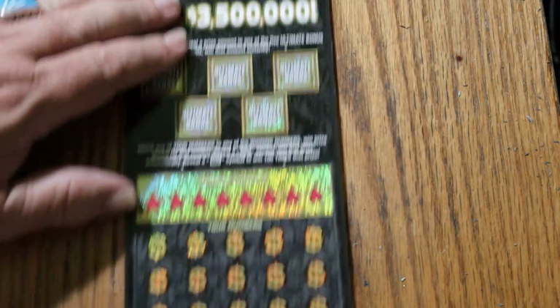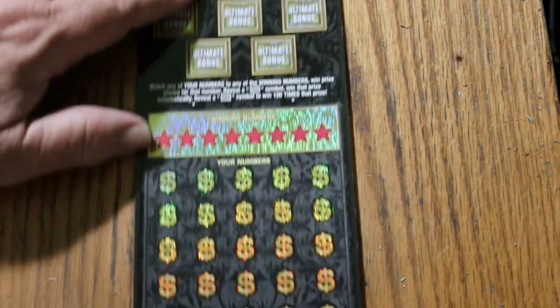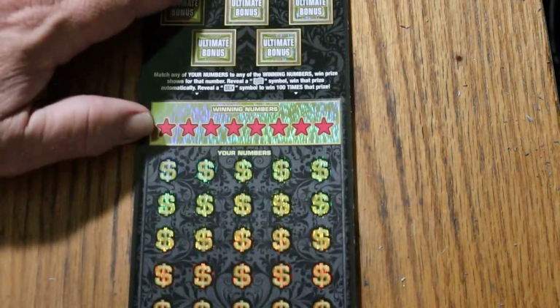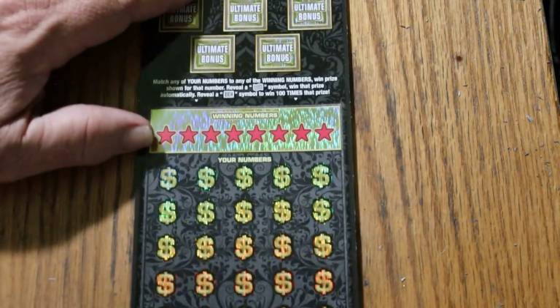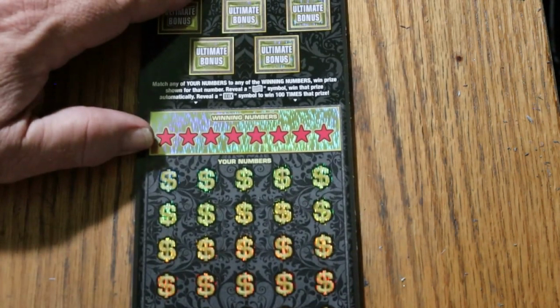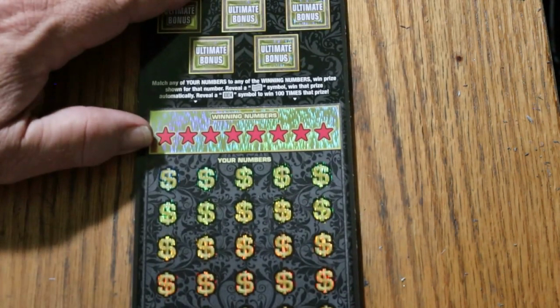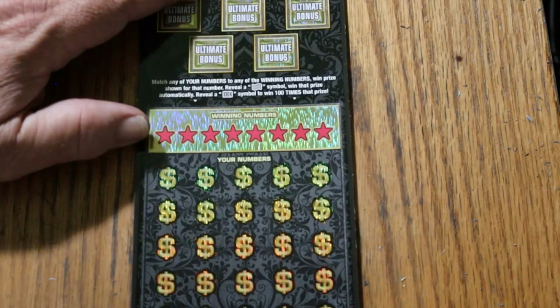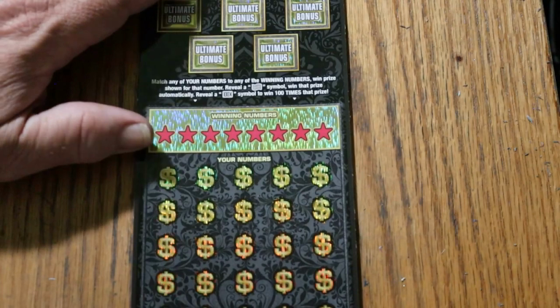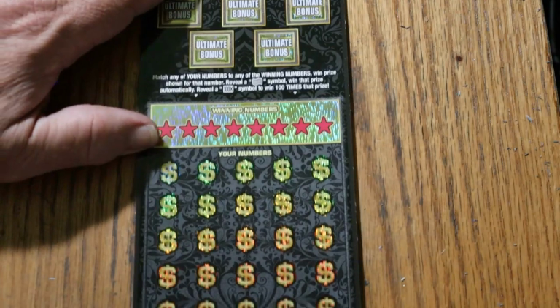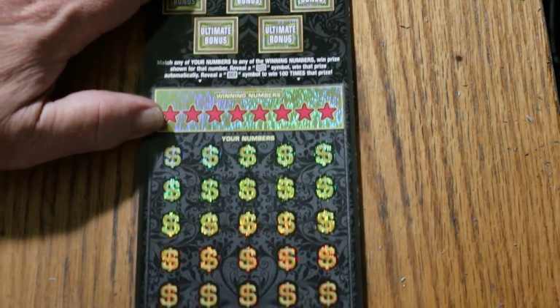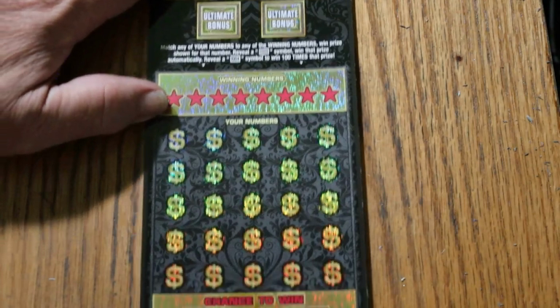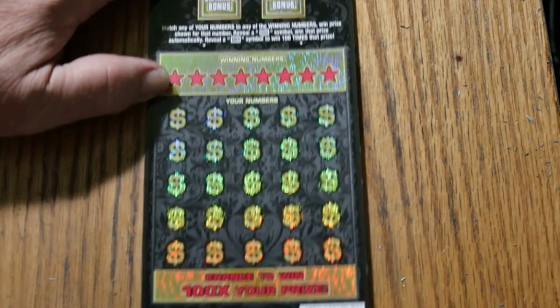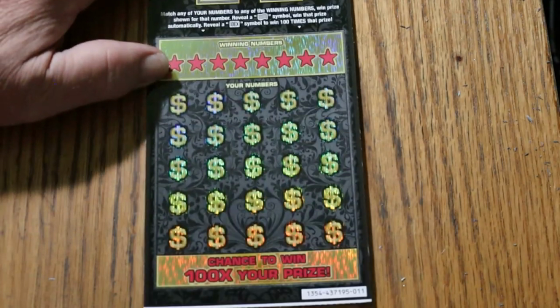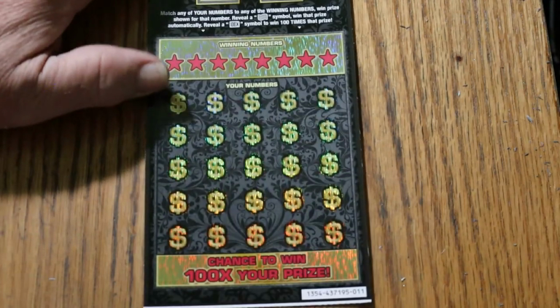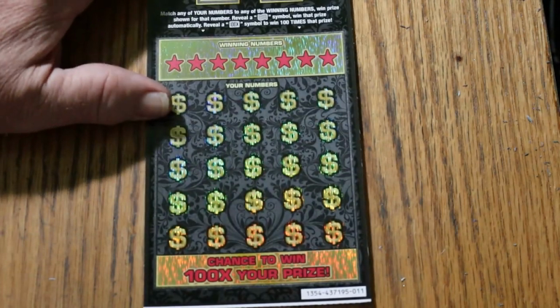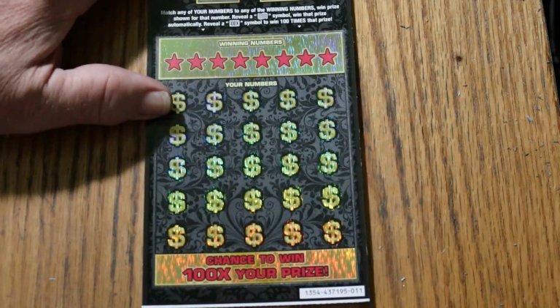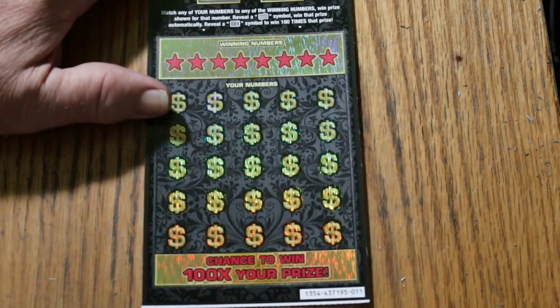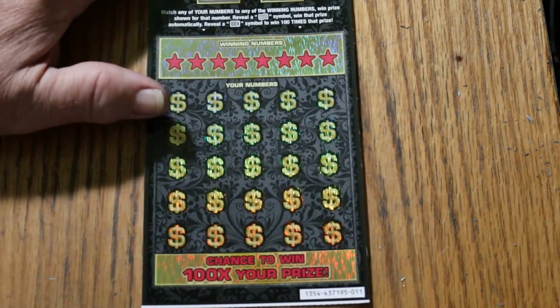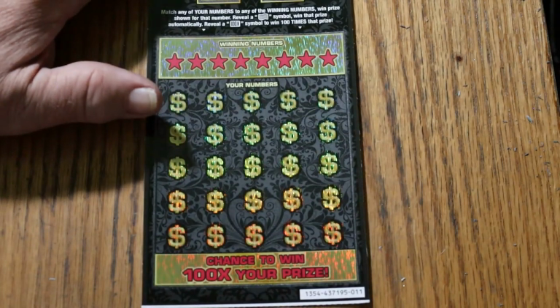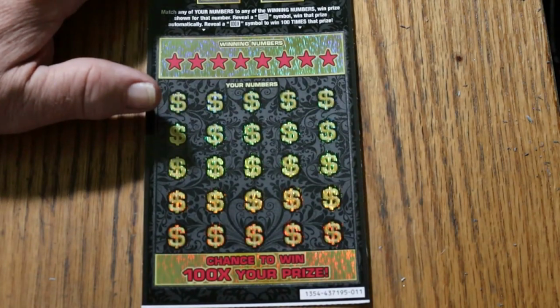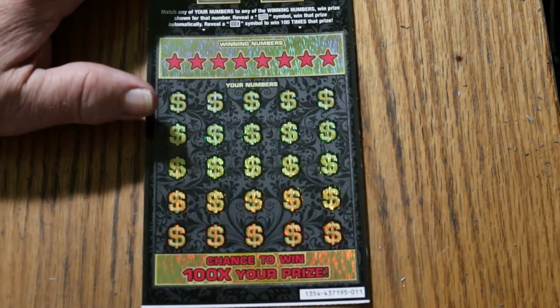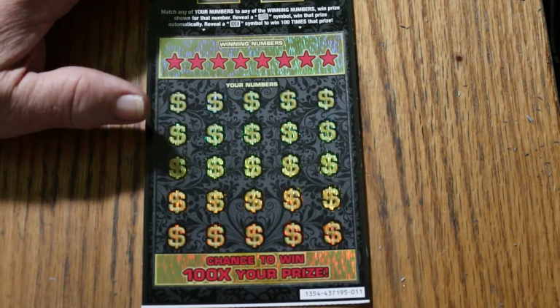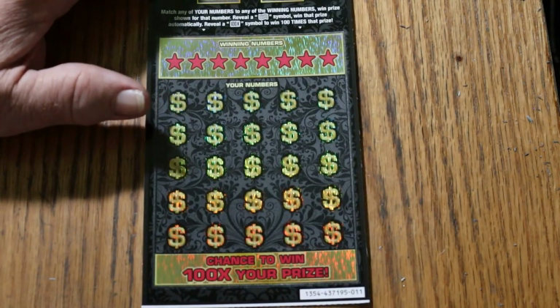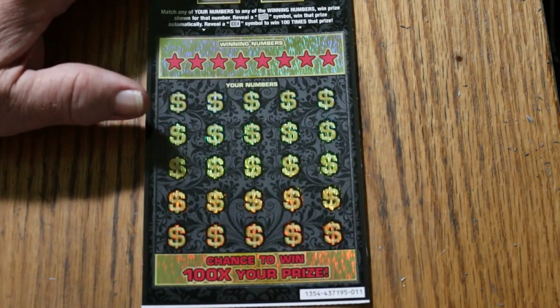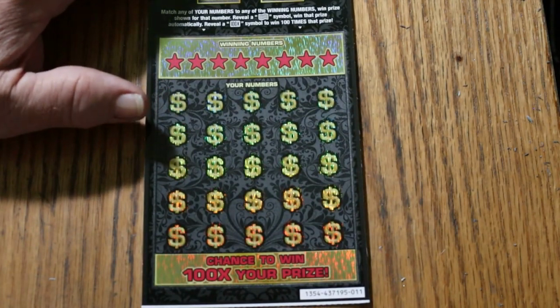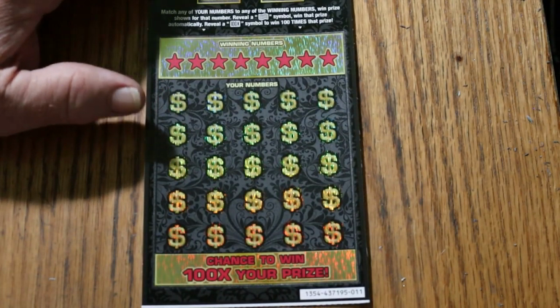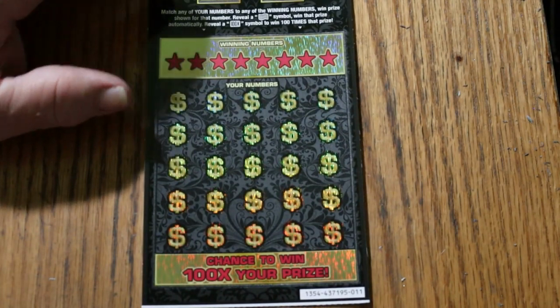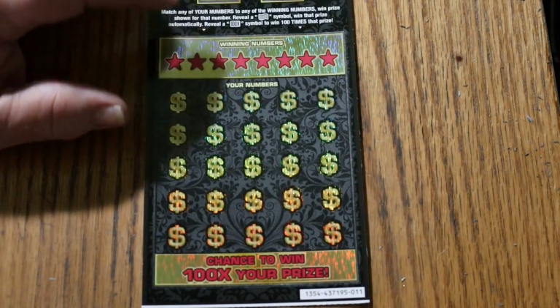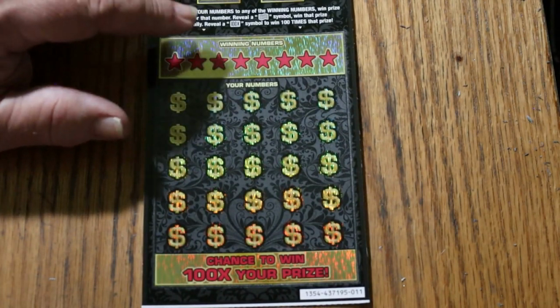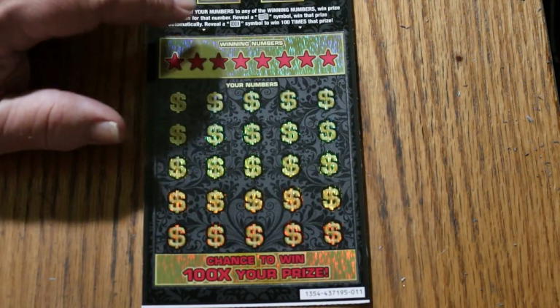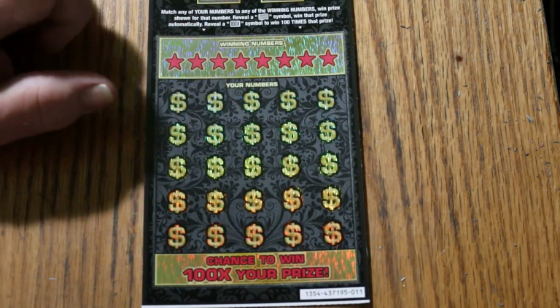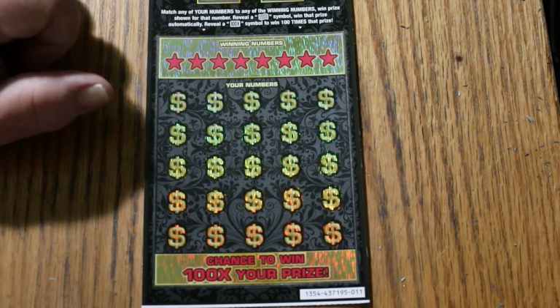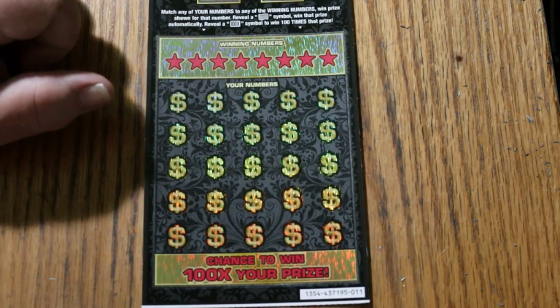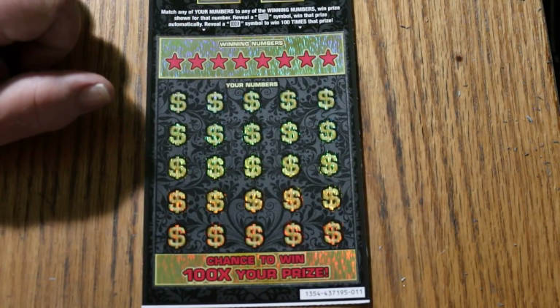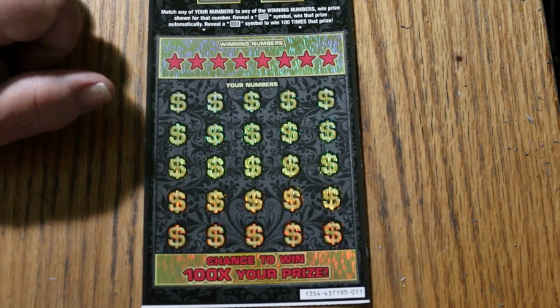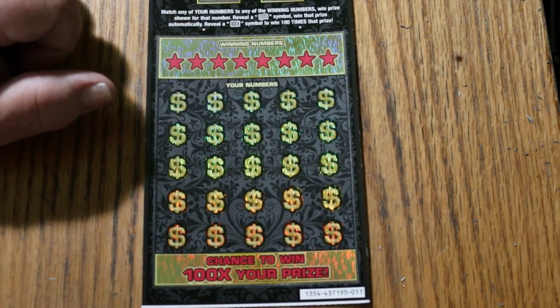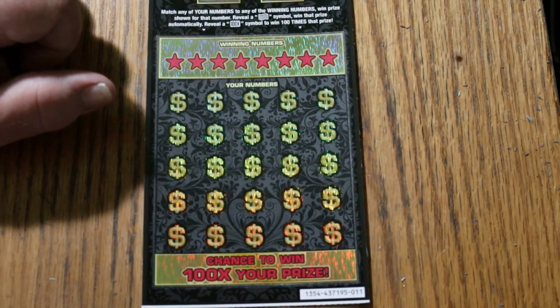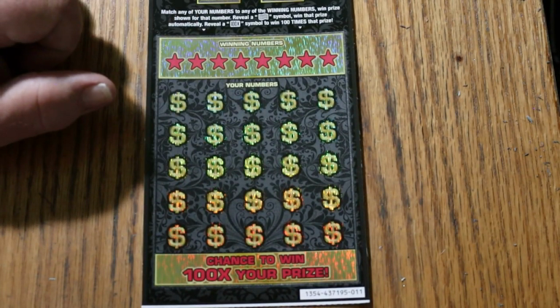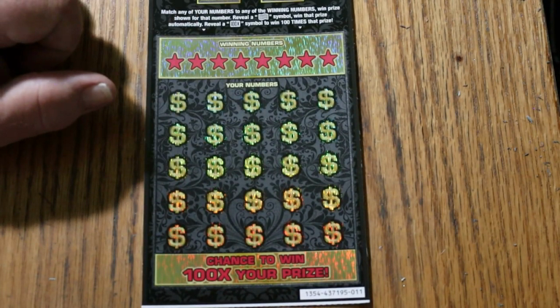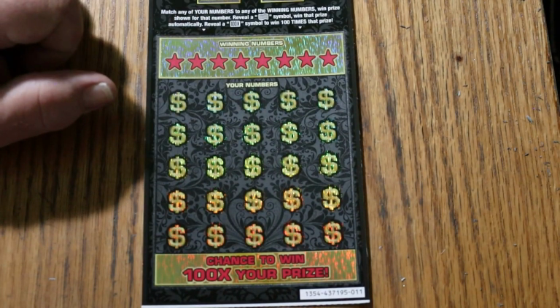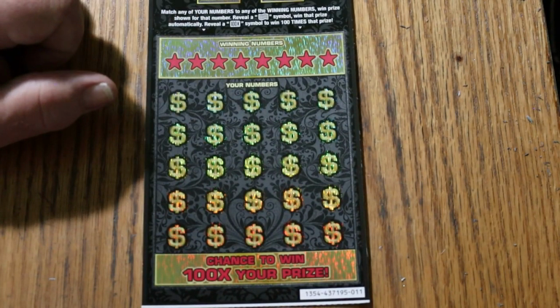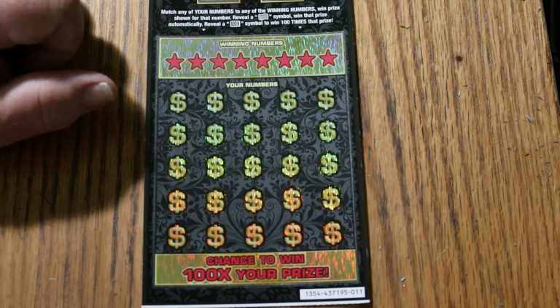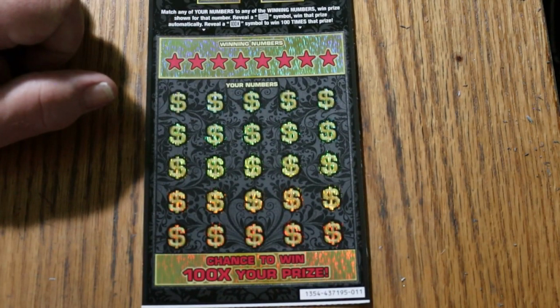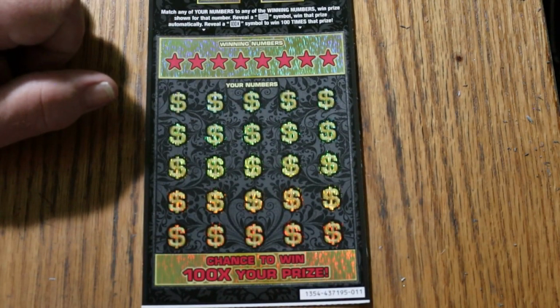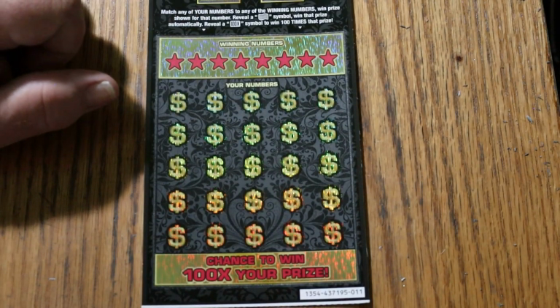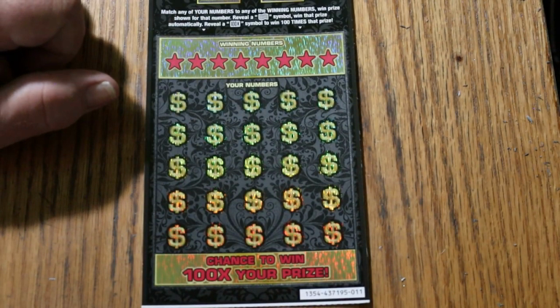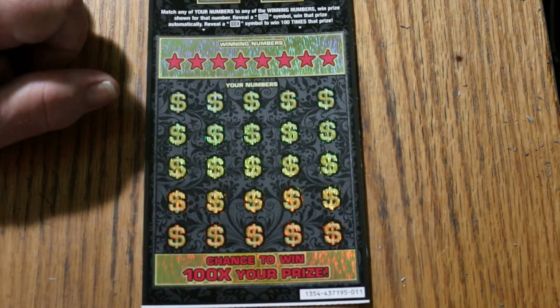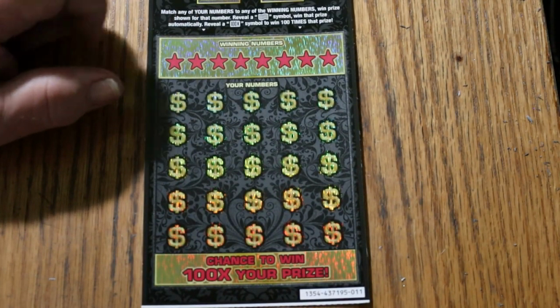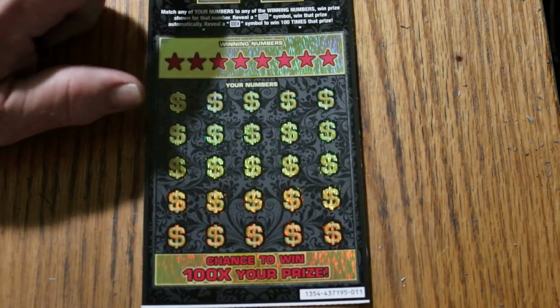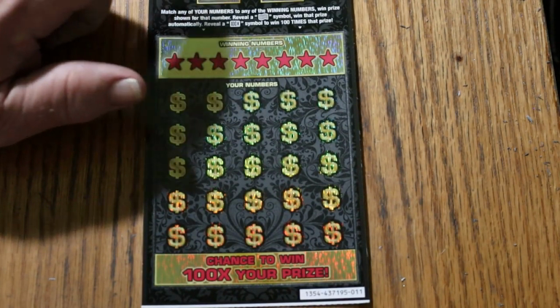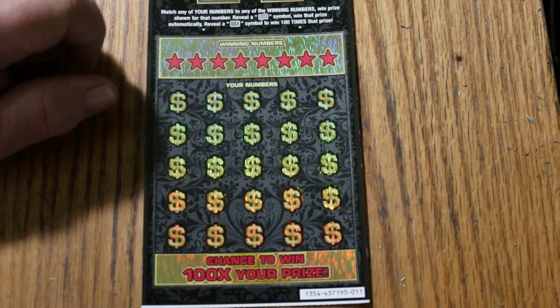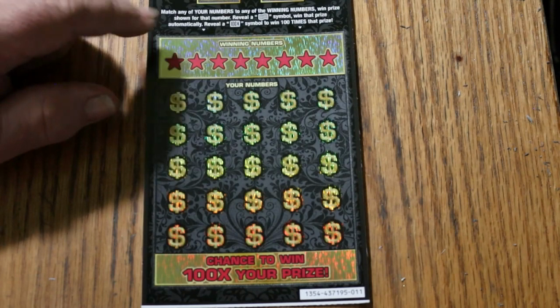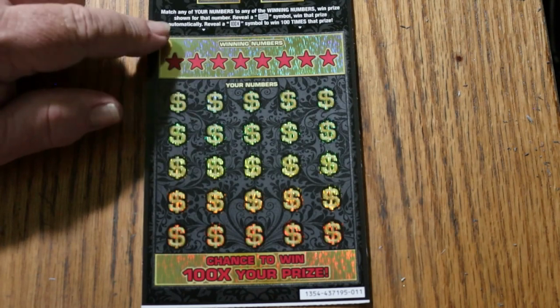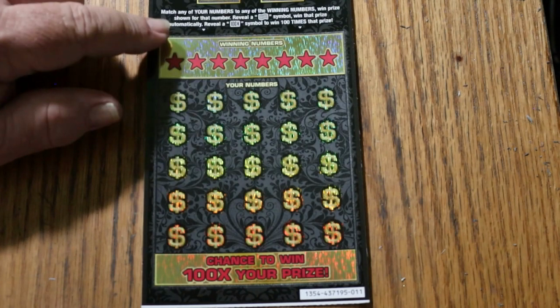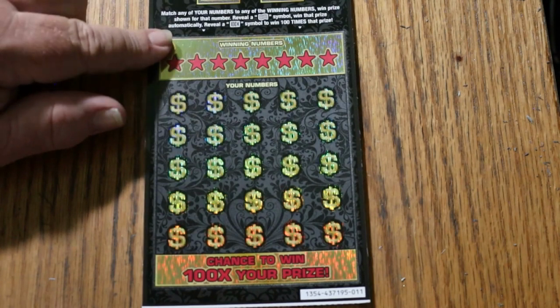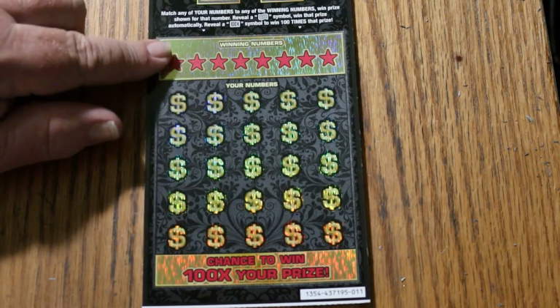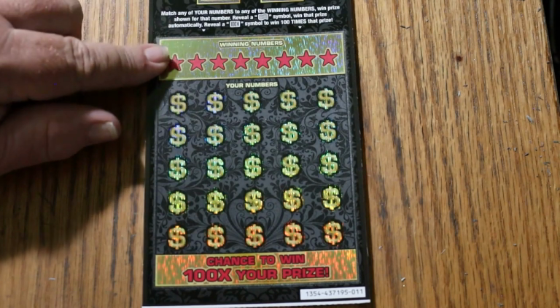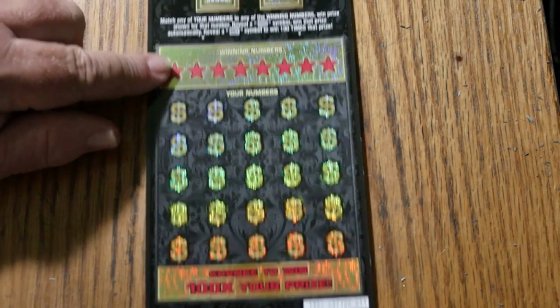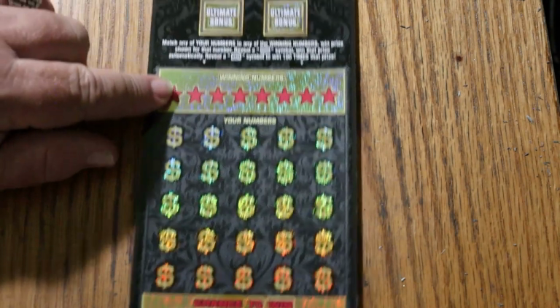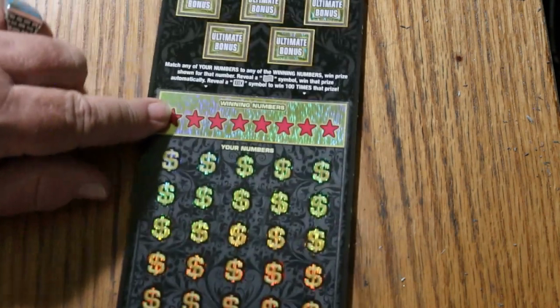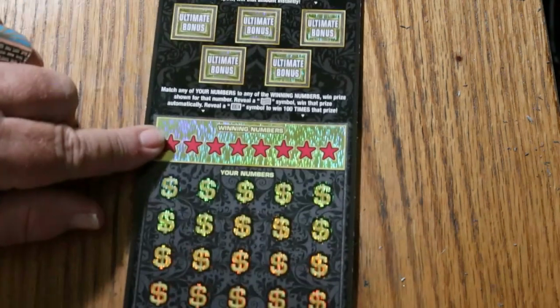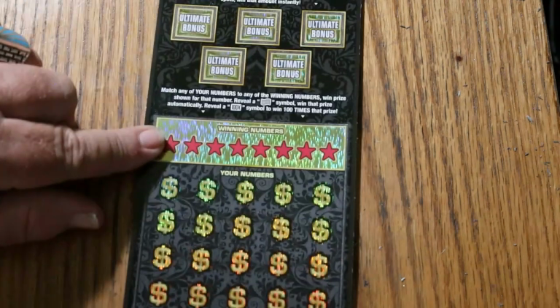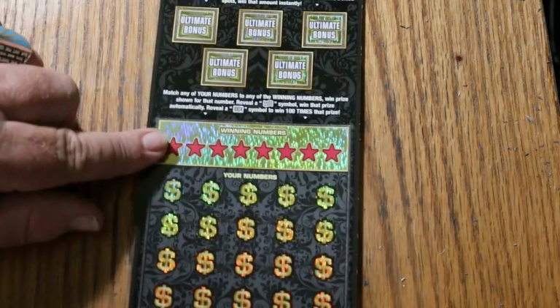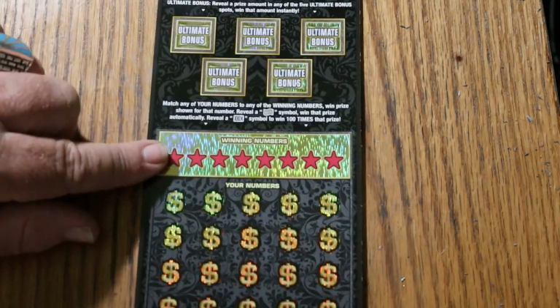Simple game: match your number to the winning number, find the flying dollar bill to win the prize, find the 100 times sign to win 100 times the prize, or find one of these five bonuses here.